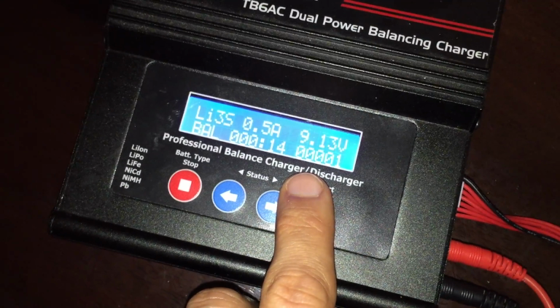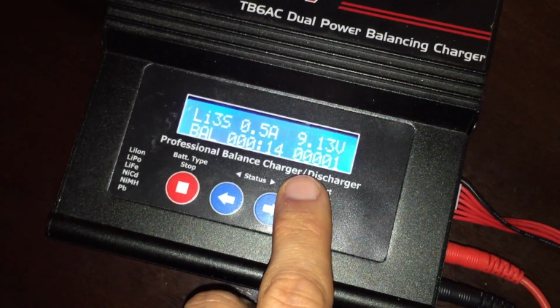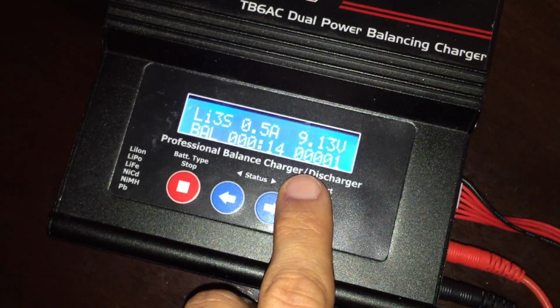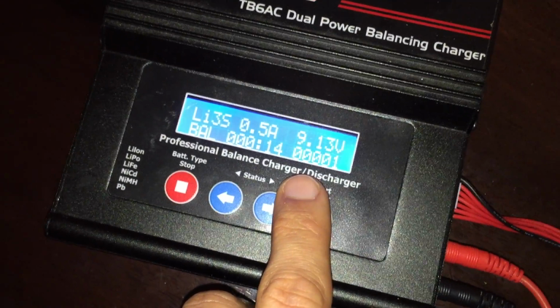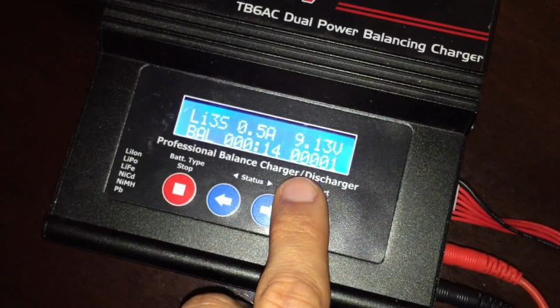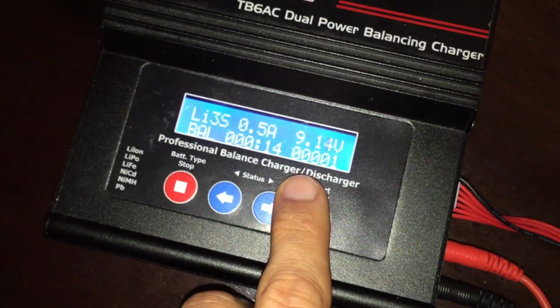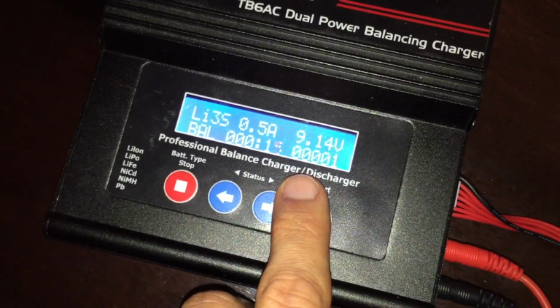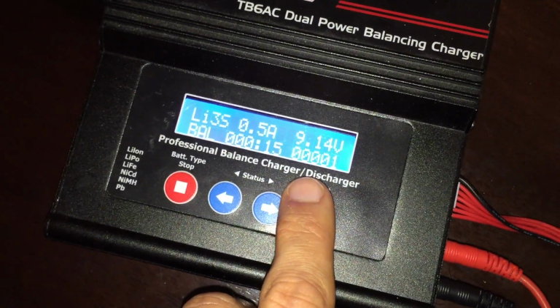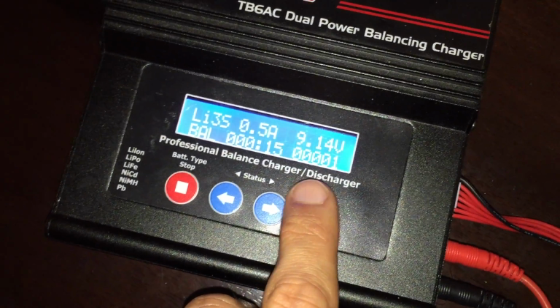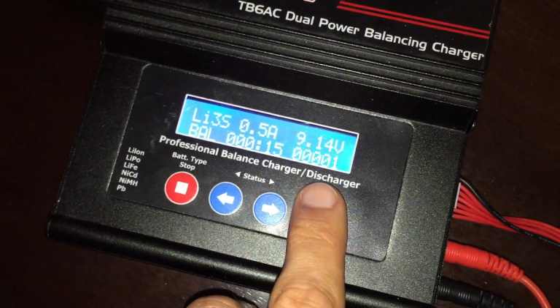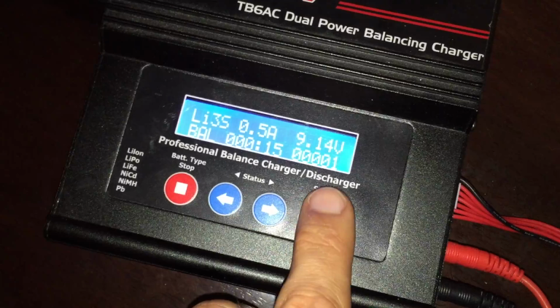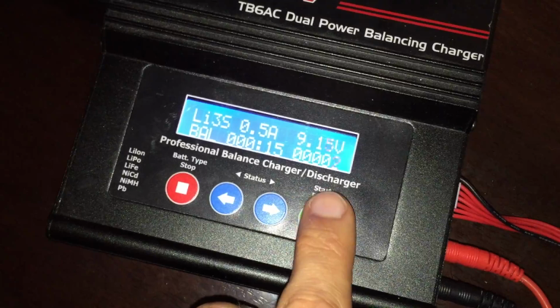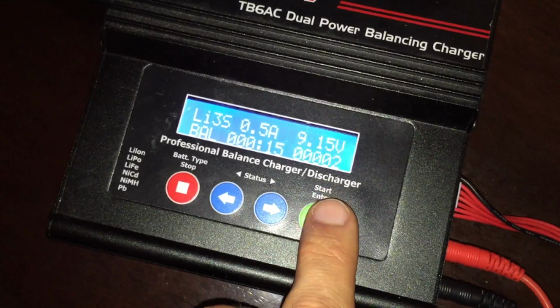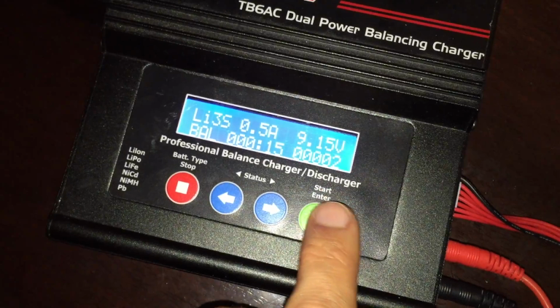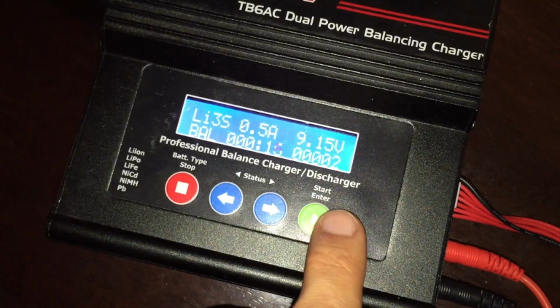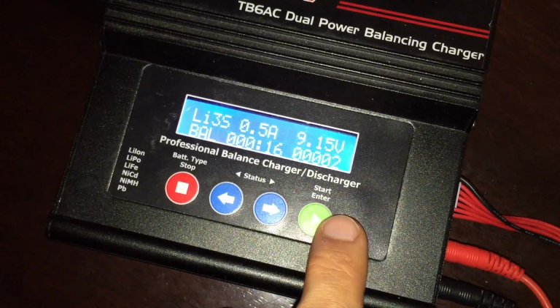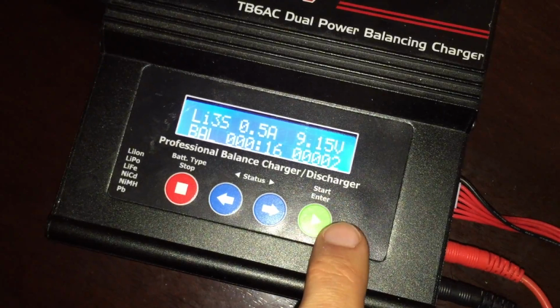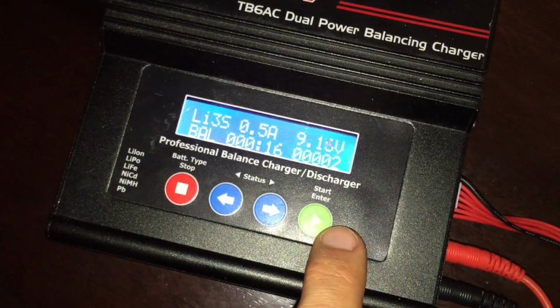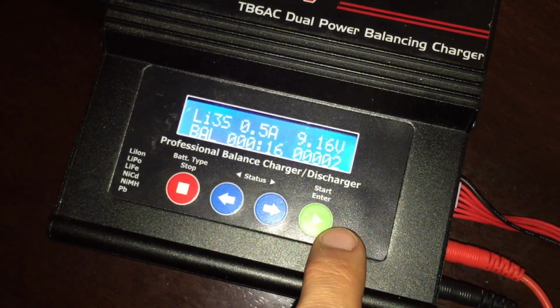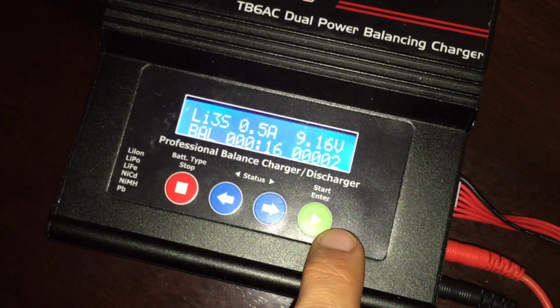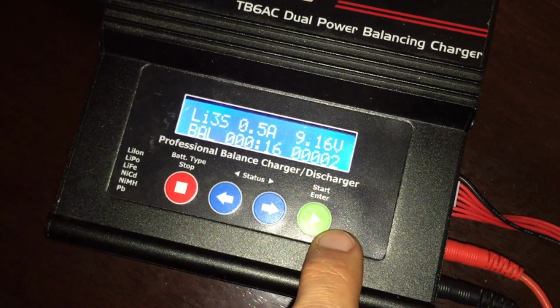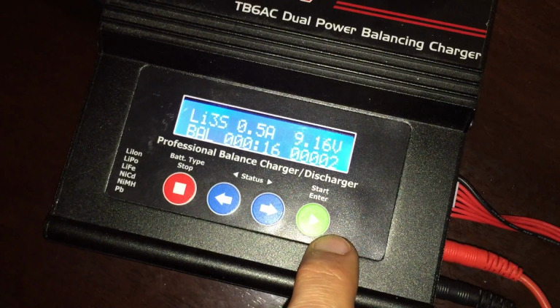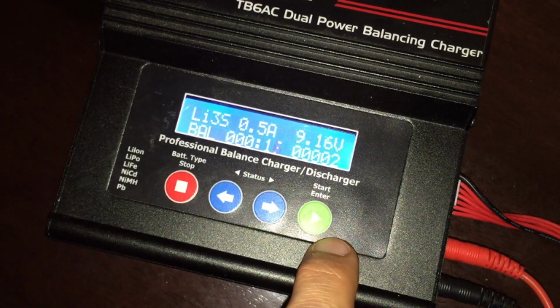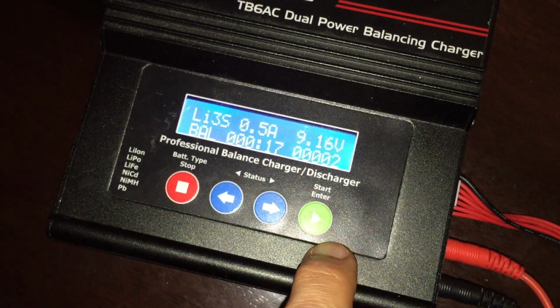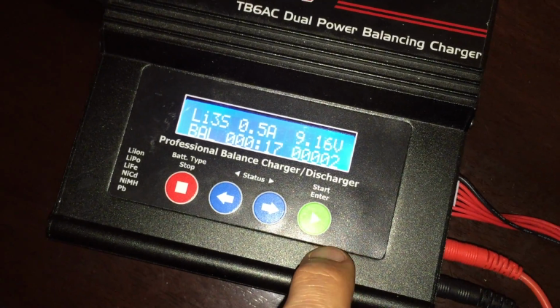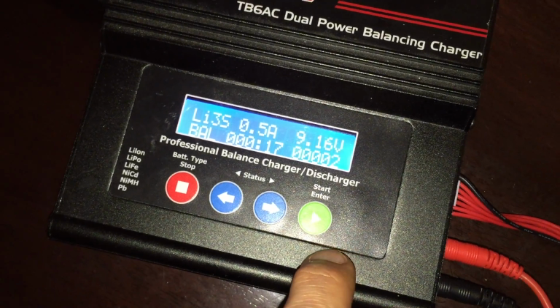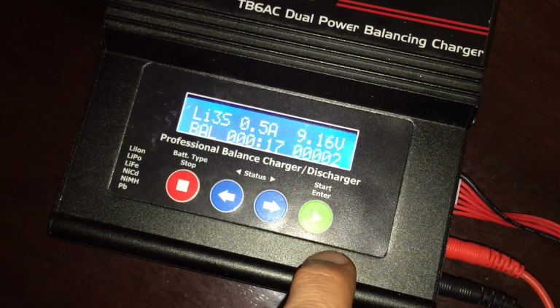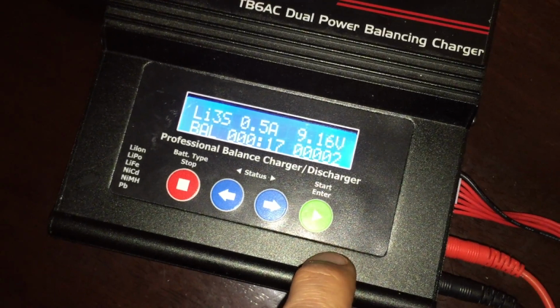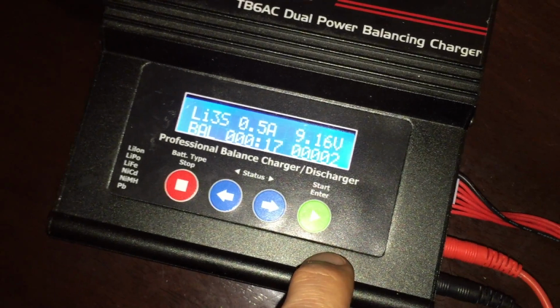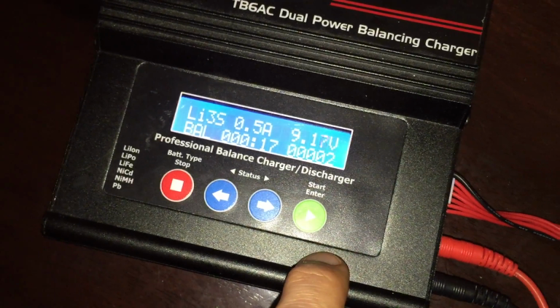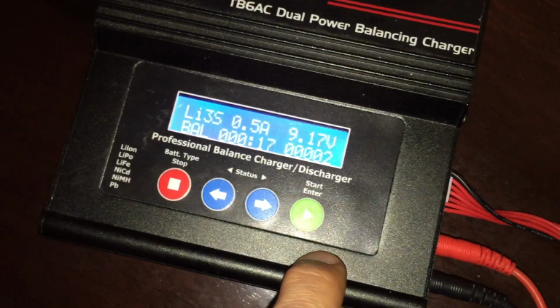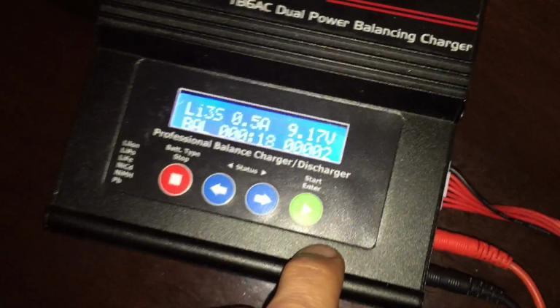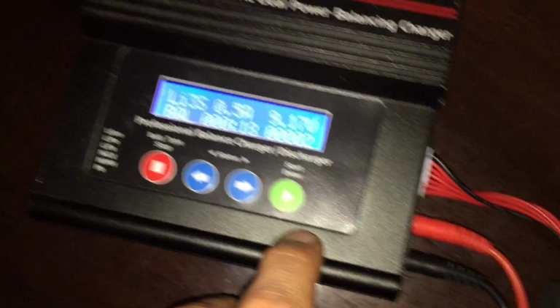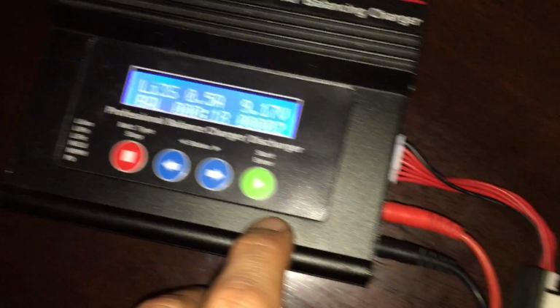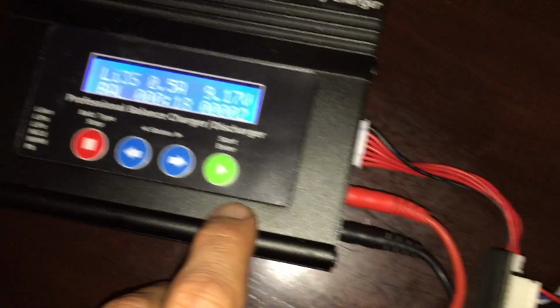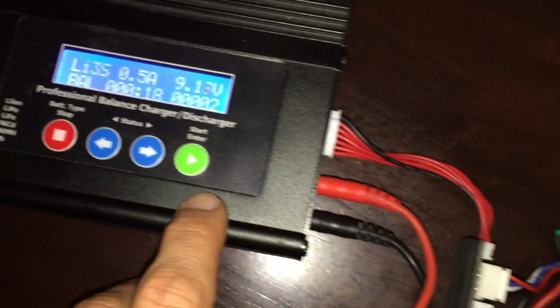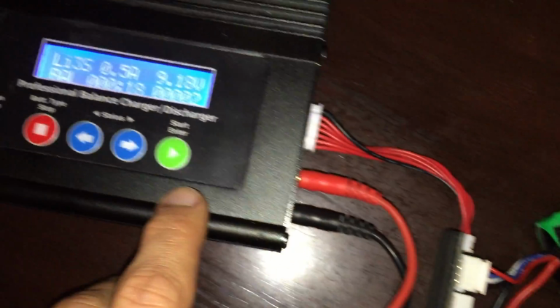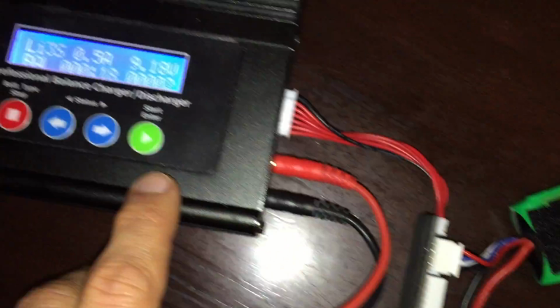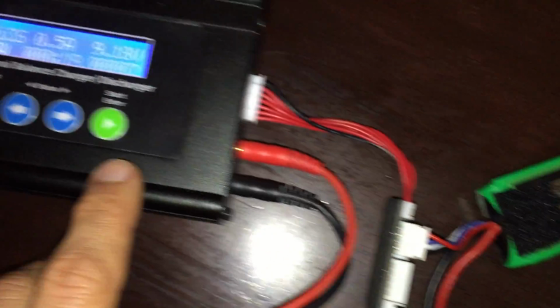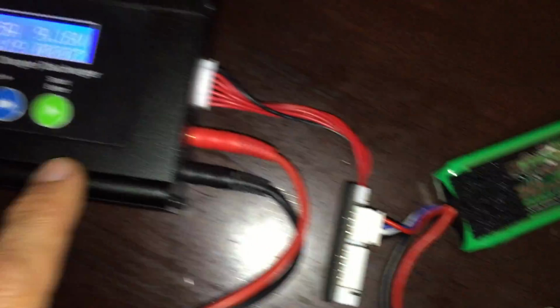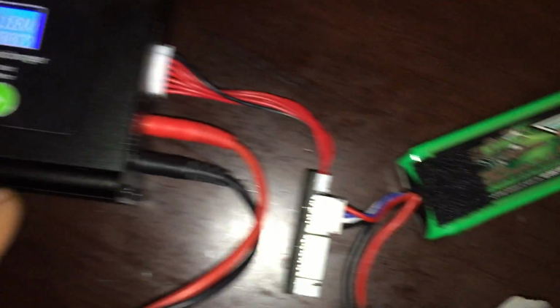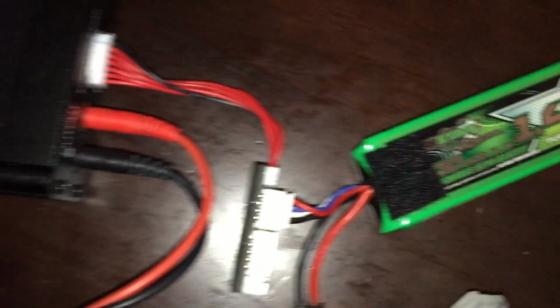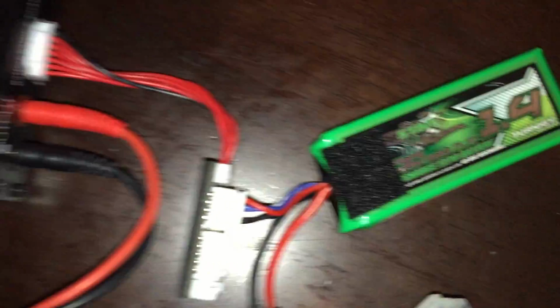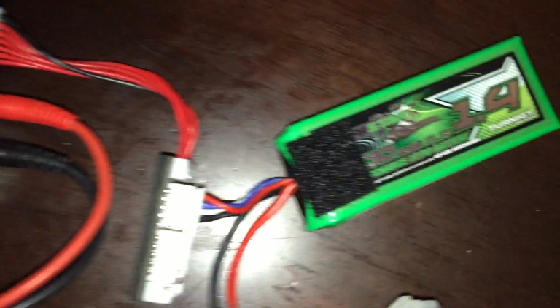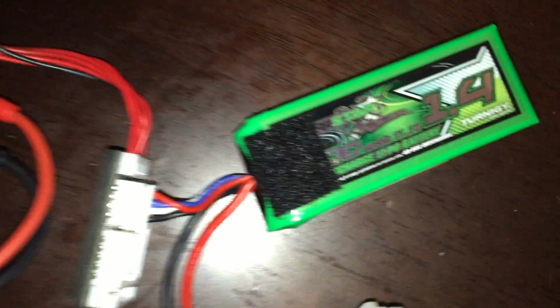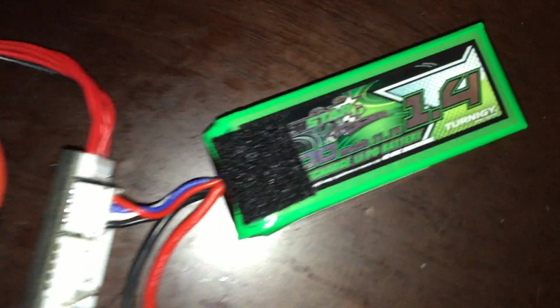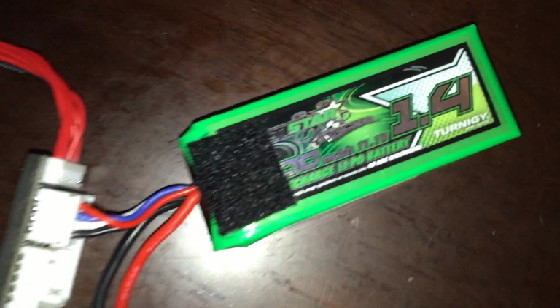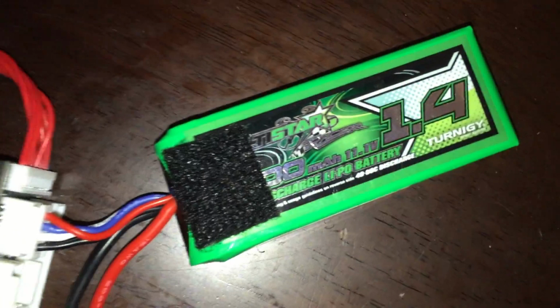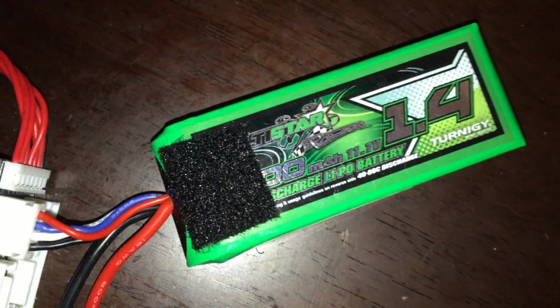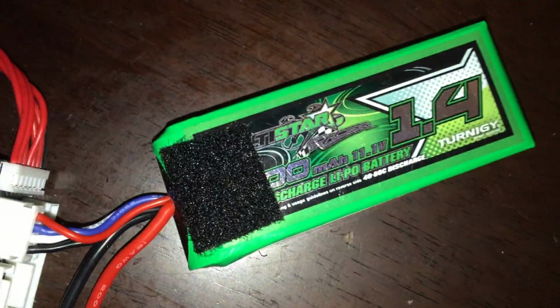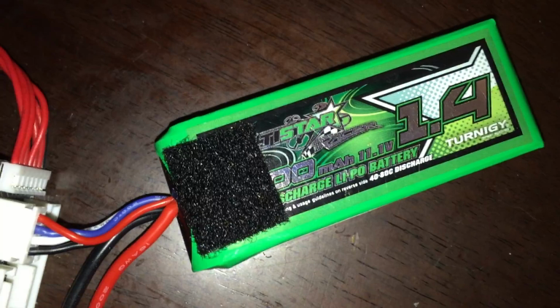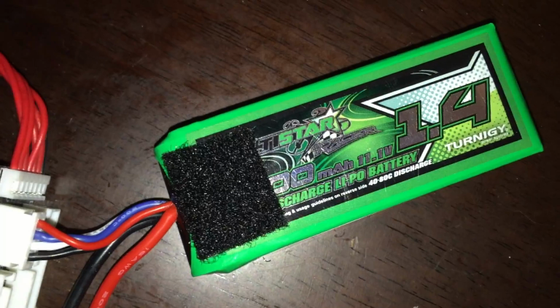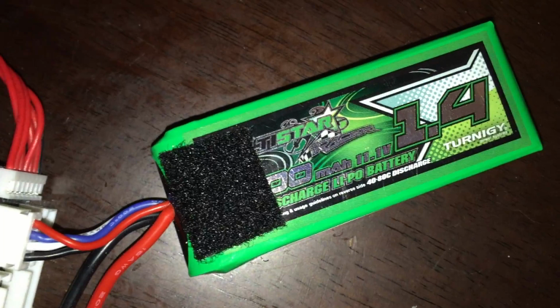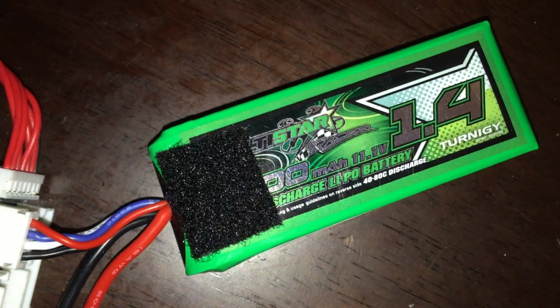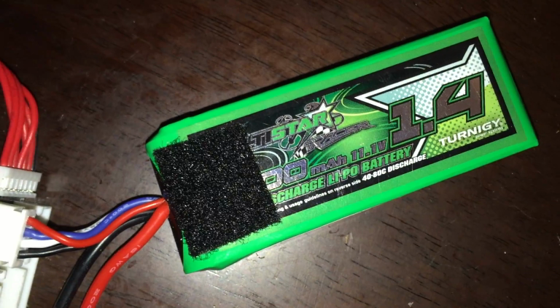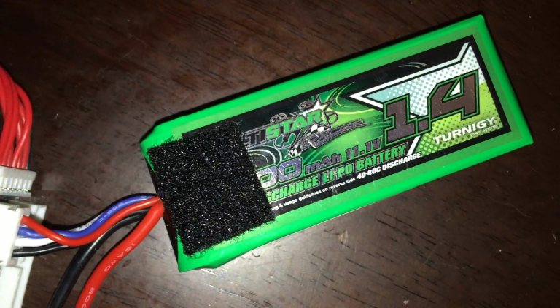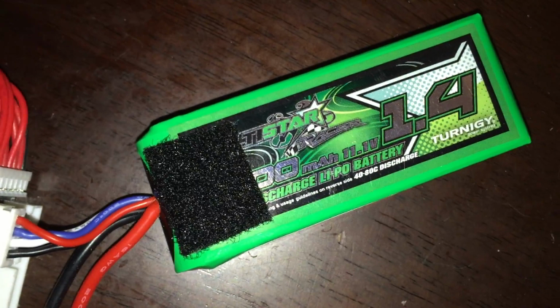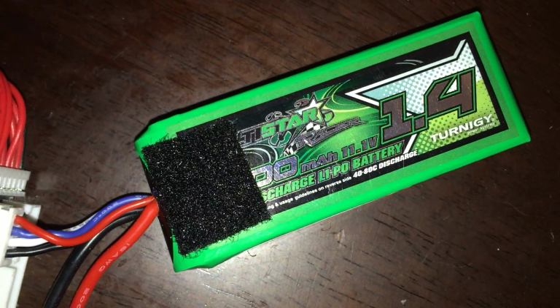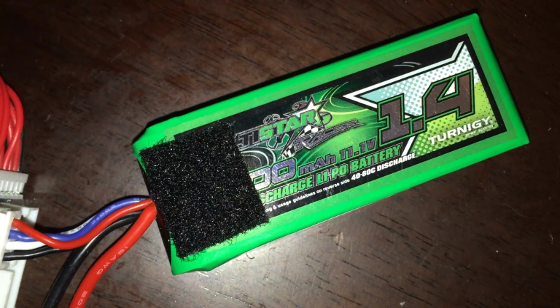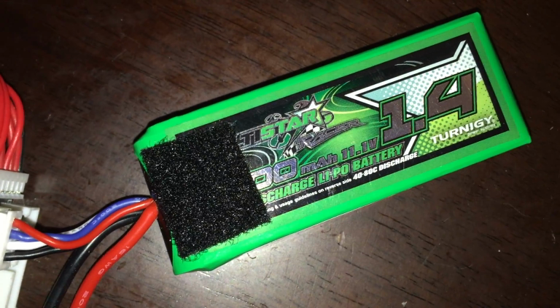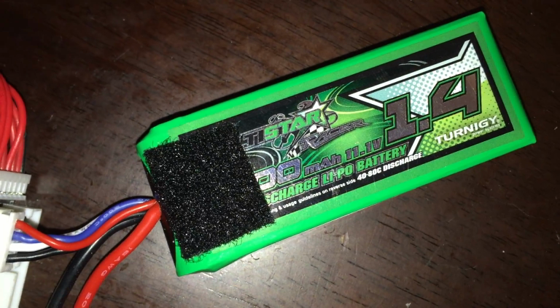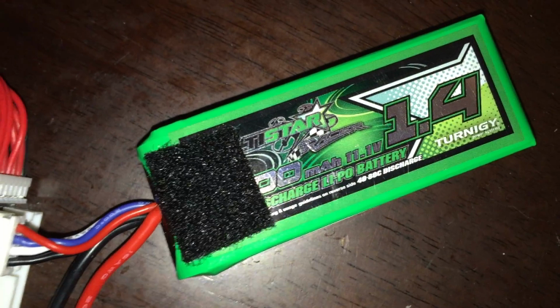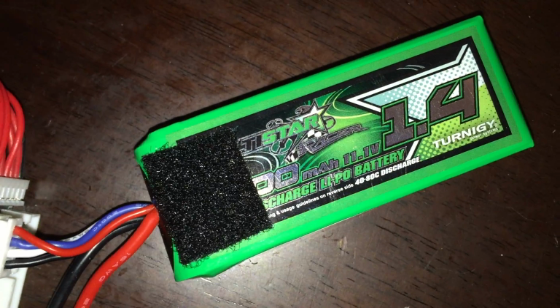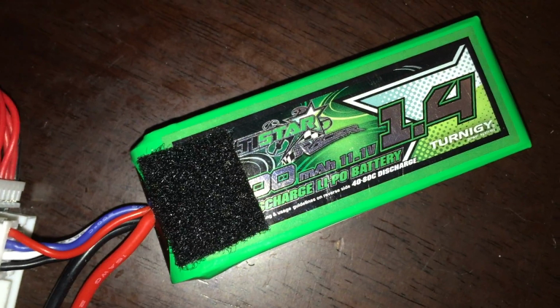I've done this with another battery that I killed and it worked, so hopefully it will work with this one too. Alright, good luck everyone. Thanks.